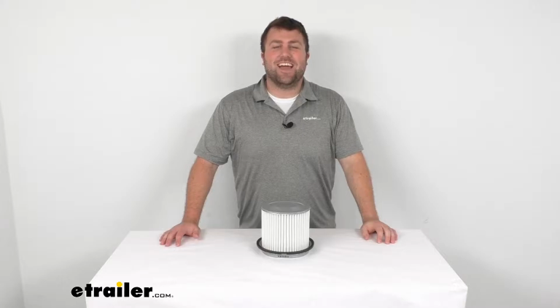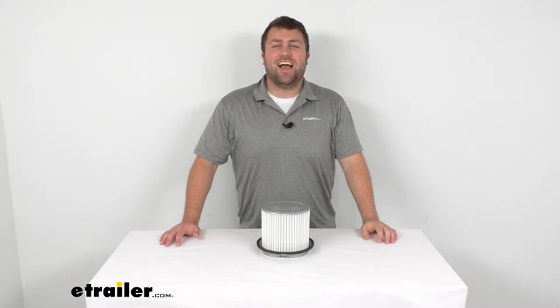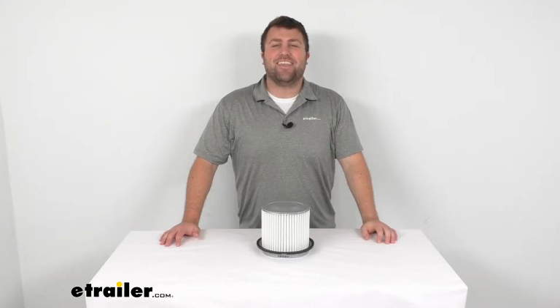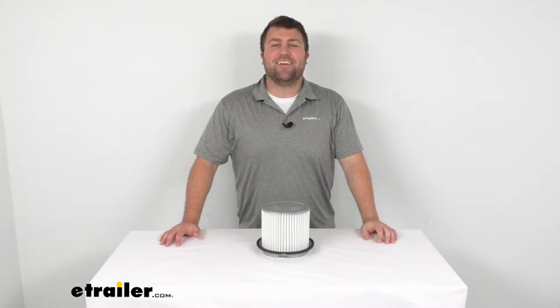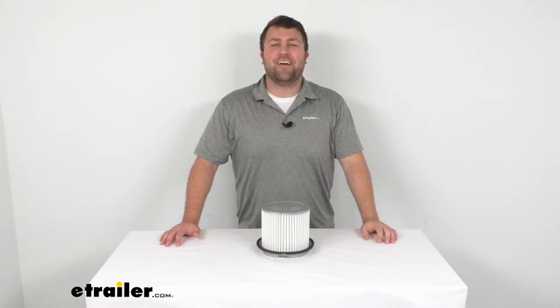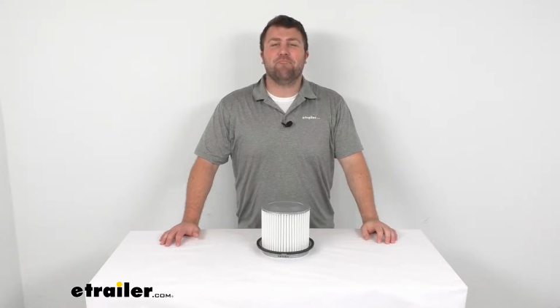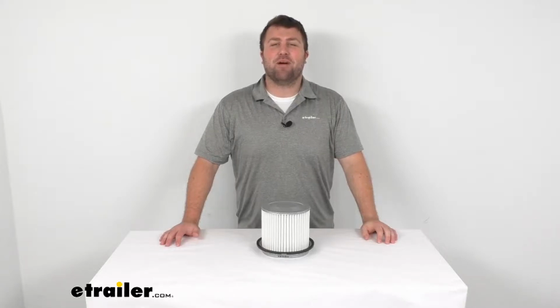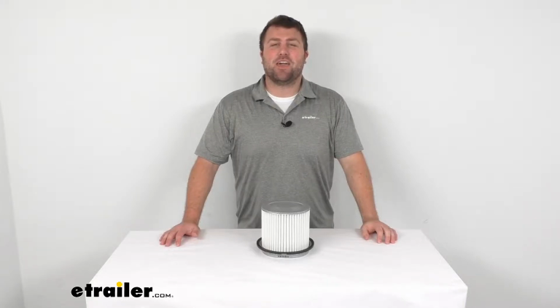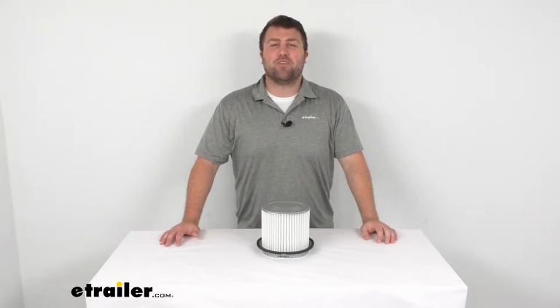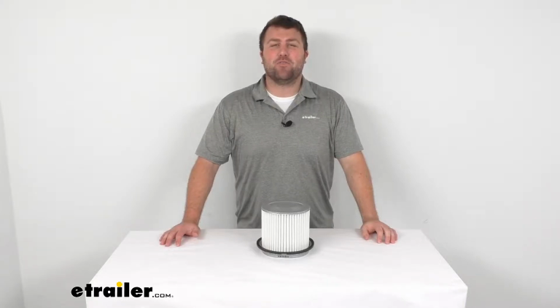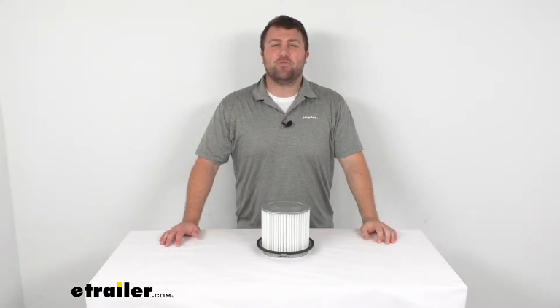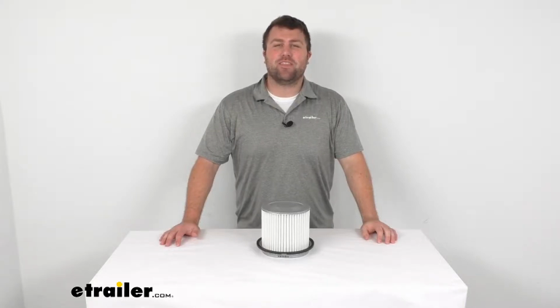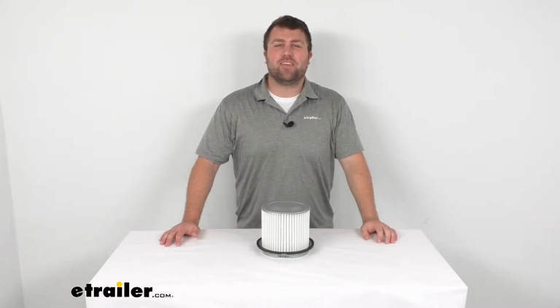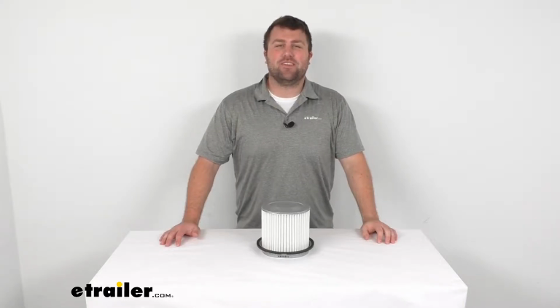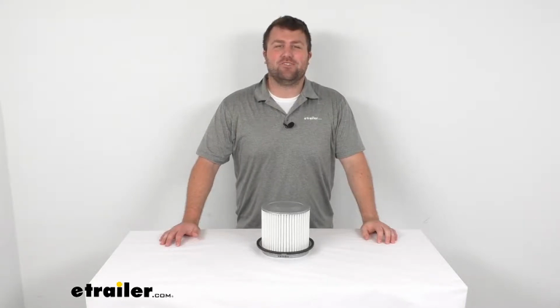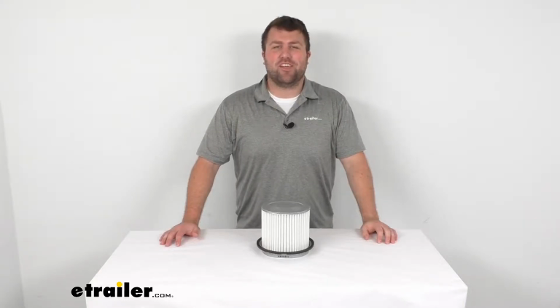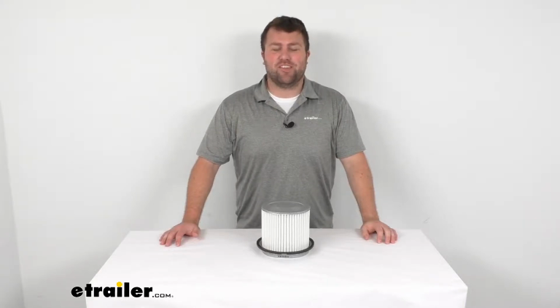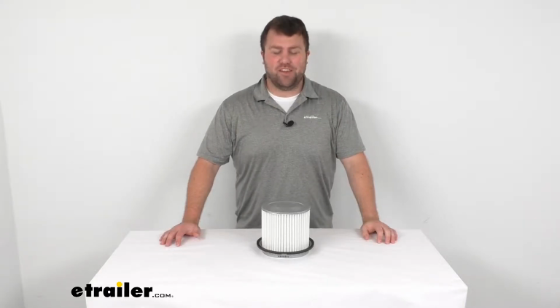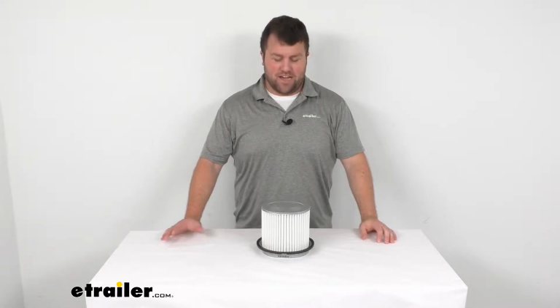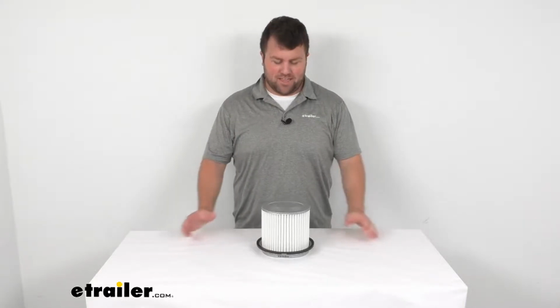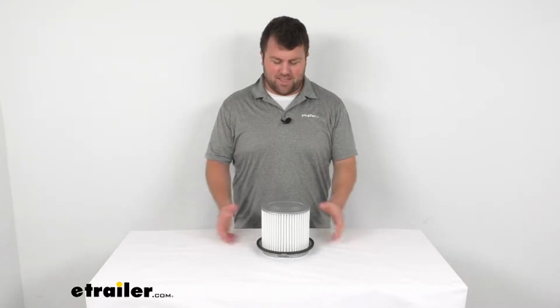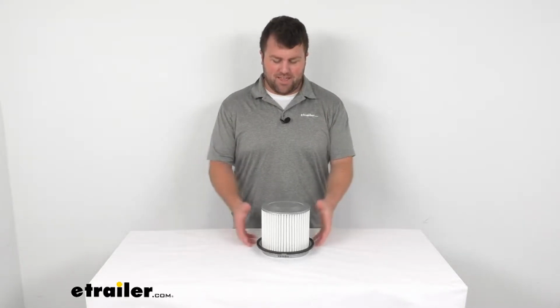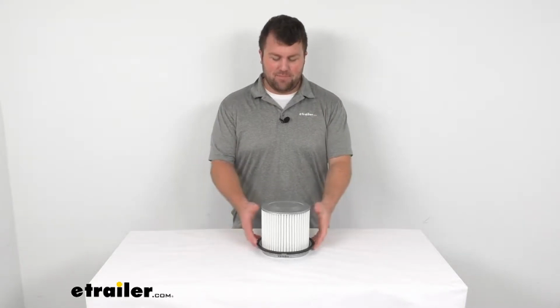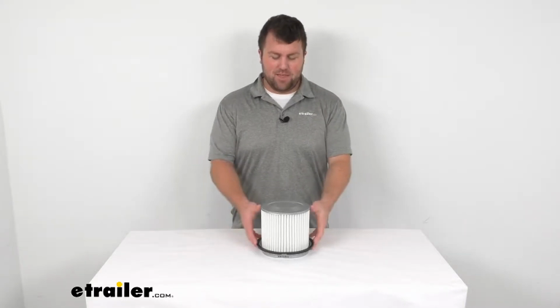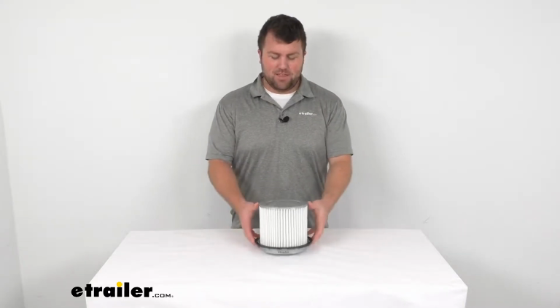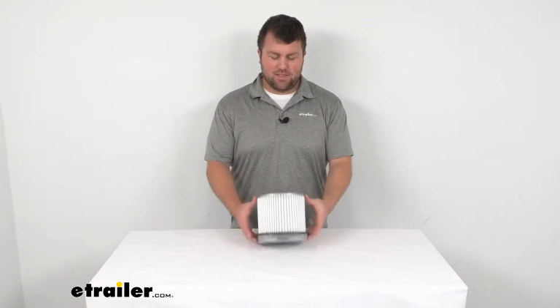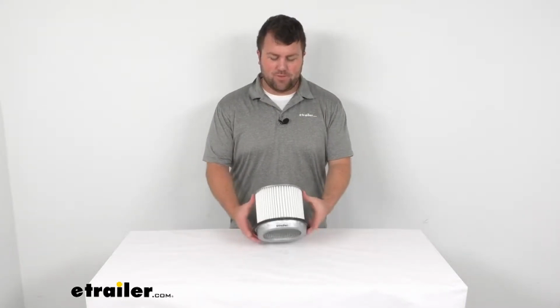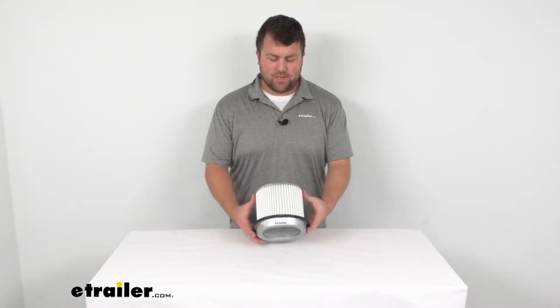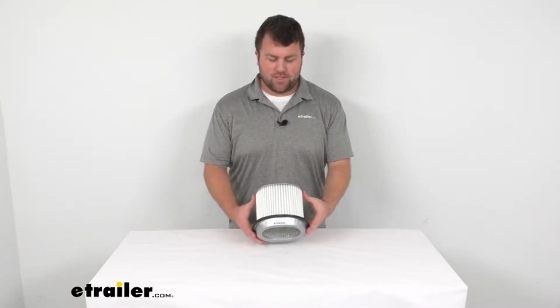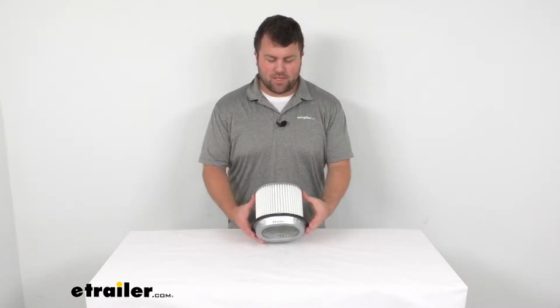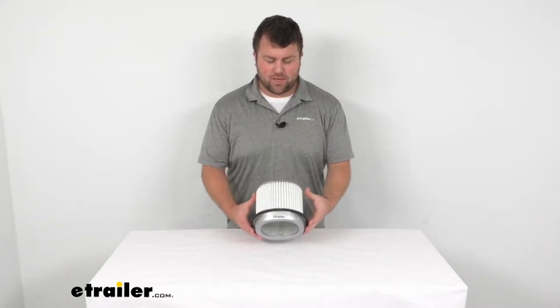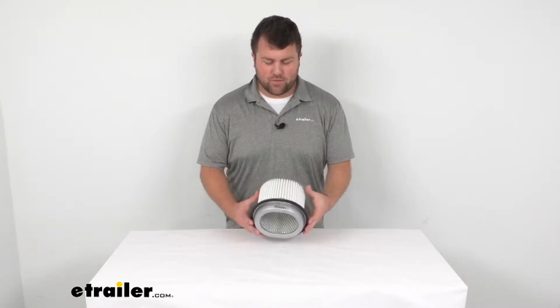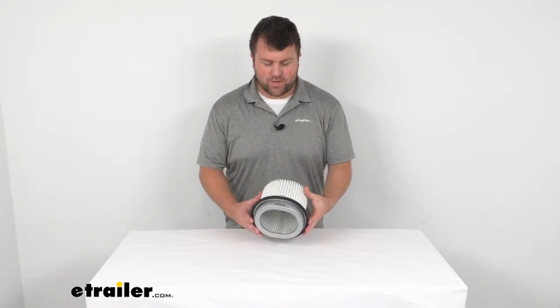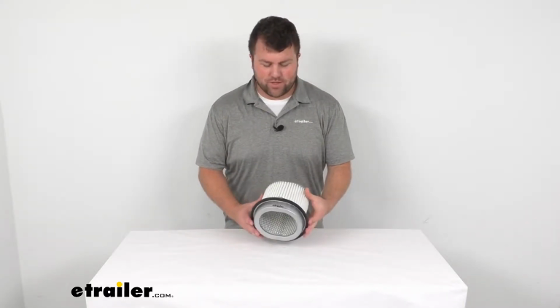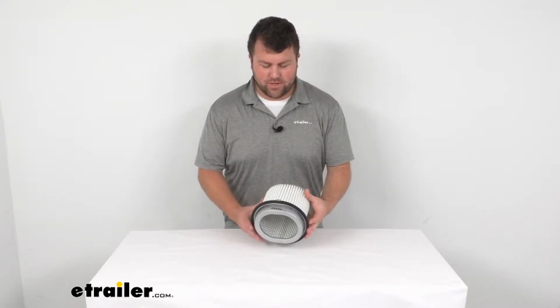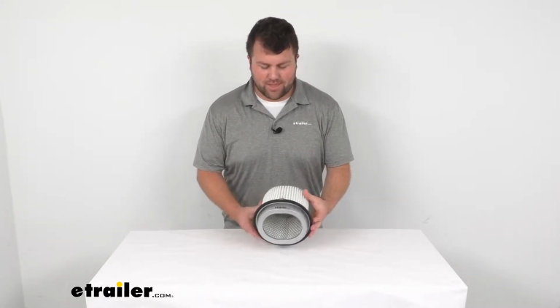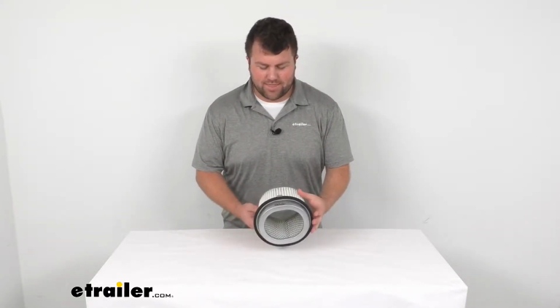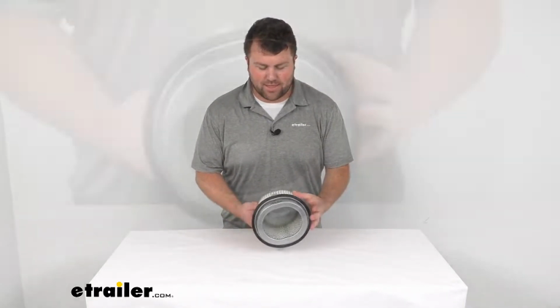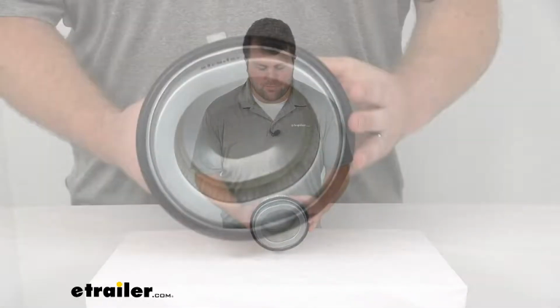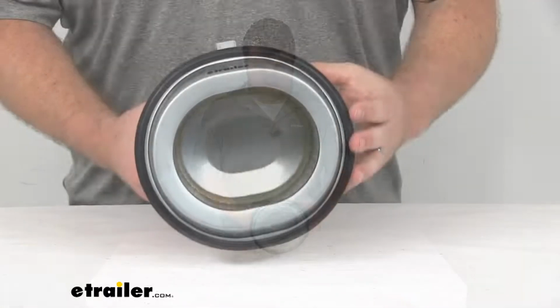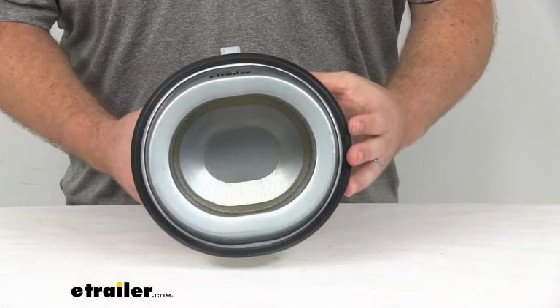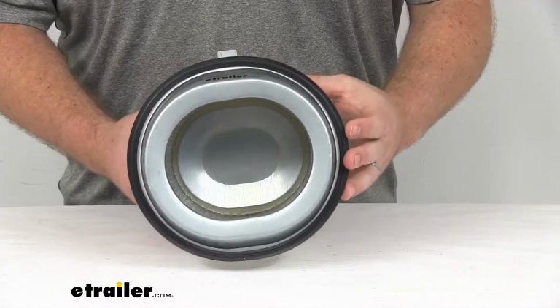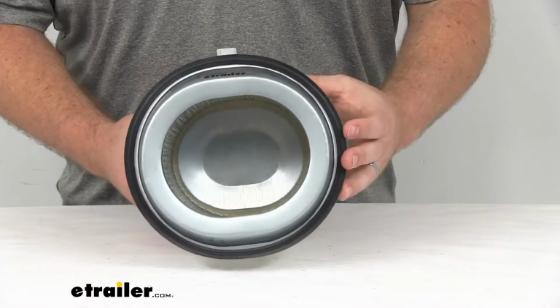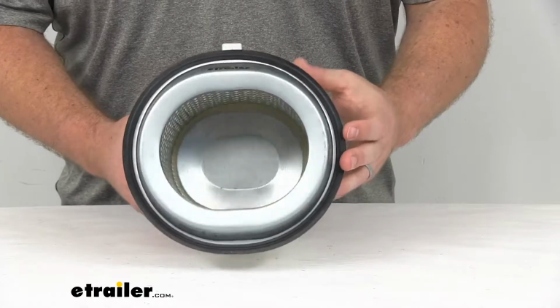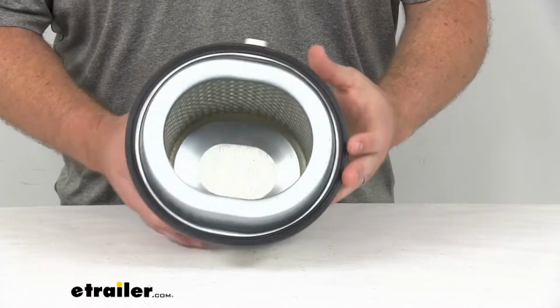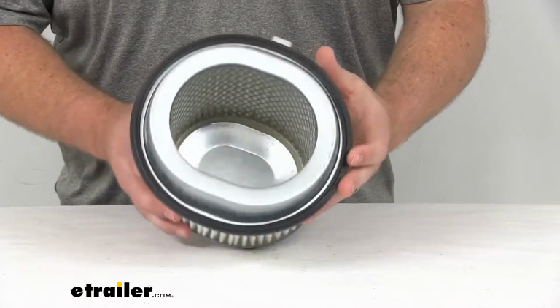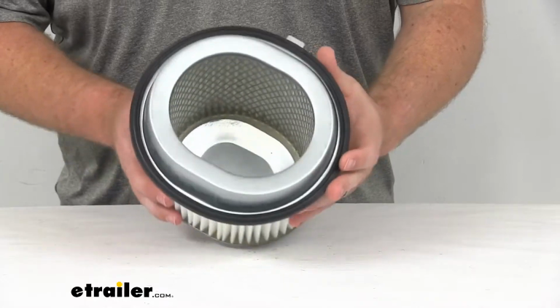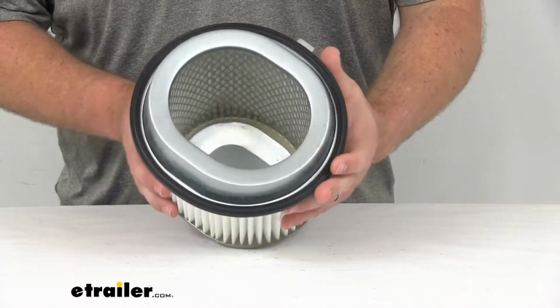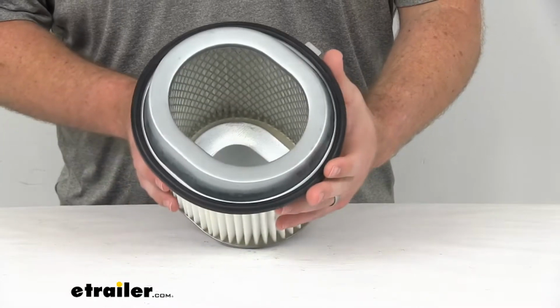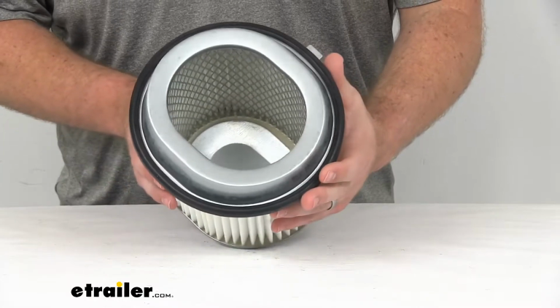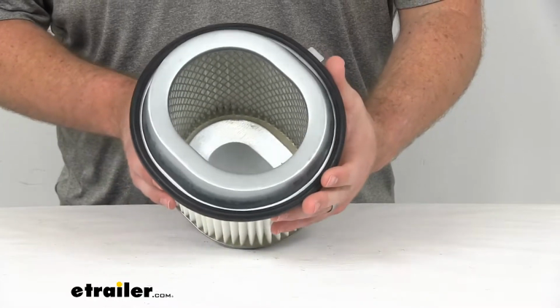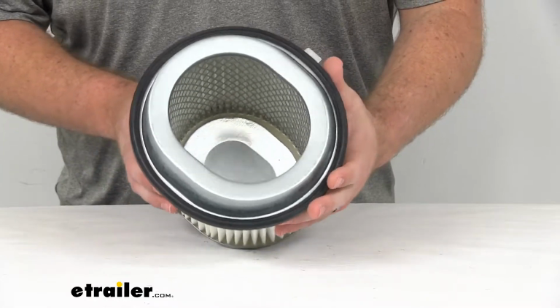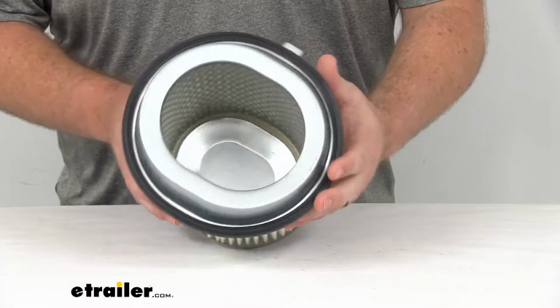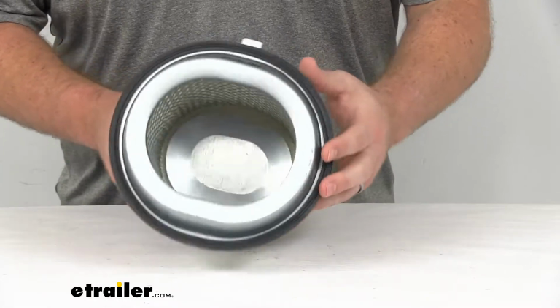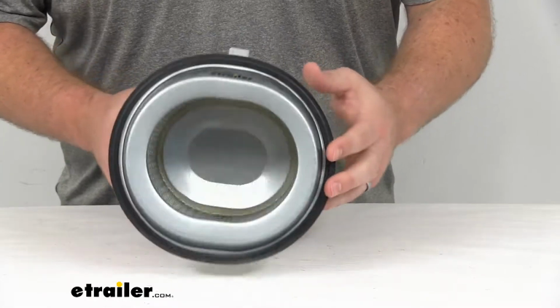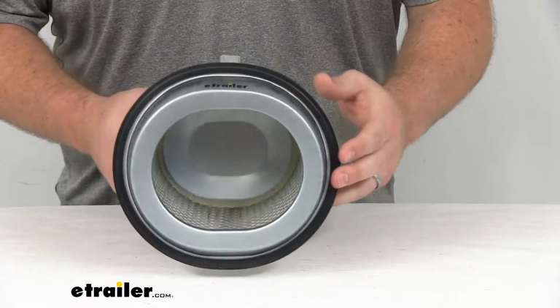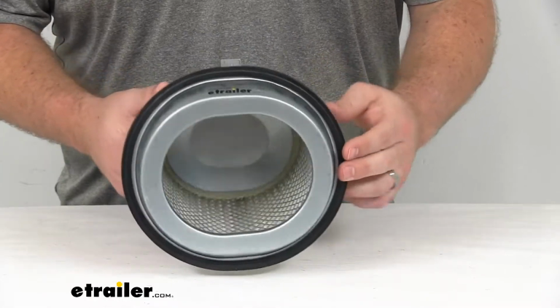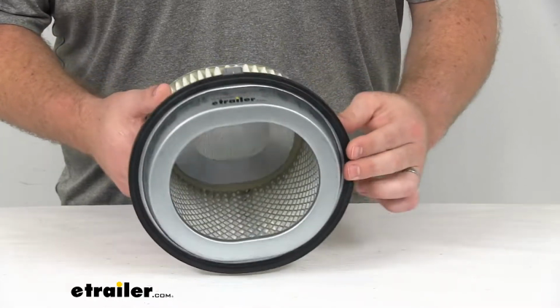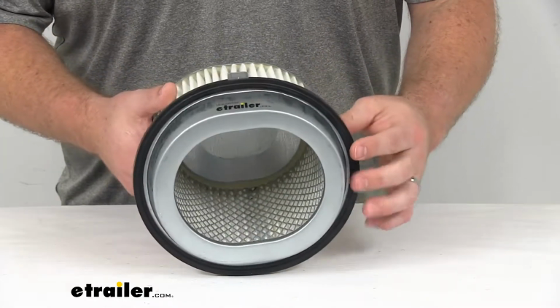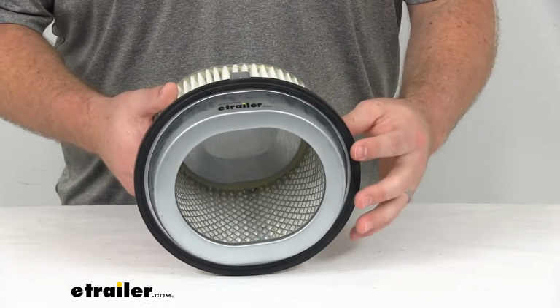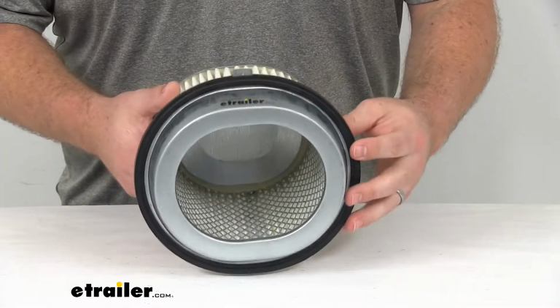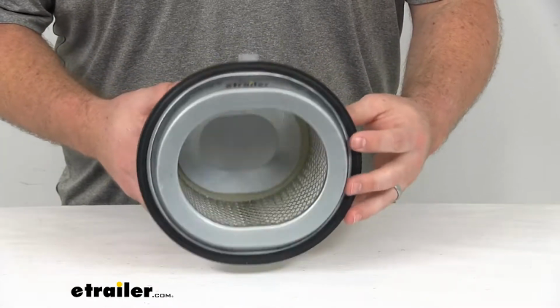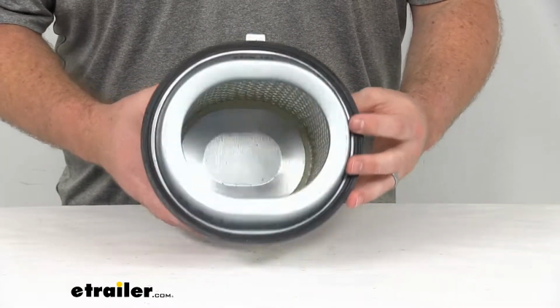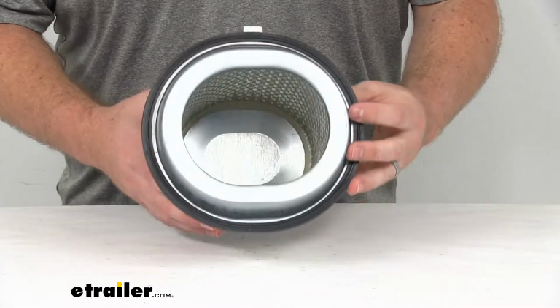Hi there, I'm Michael with eTrailer.com. Today we're going to take a quick look at the PTC Custom Fit Engine Air Filter.